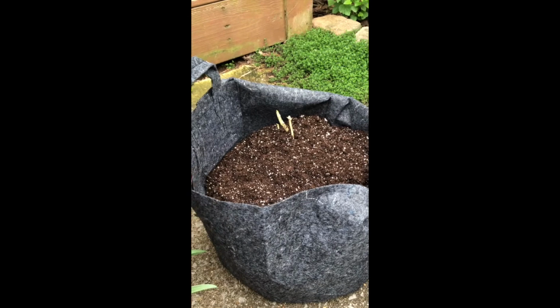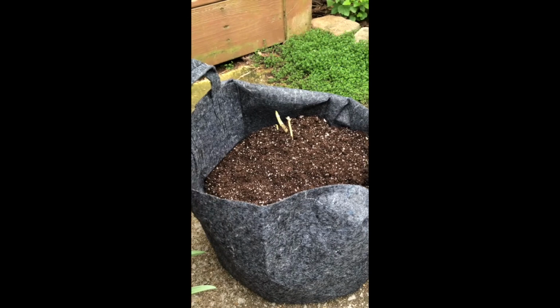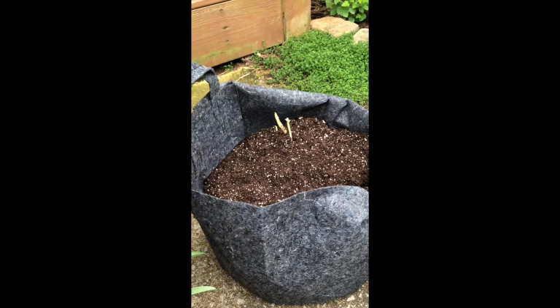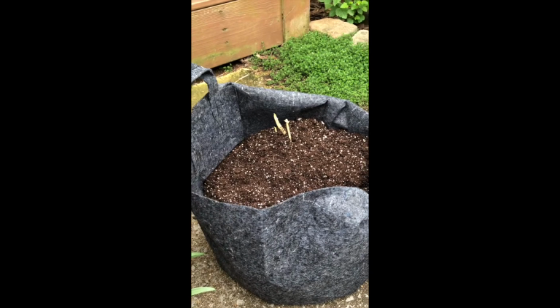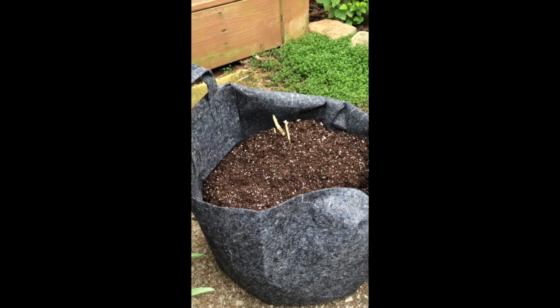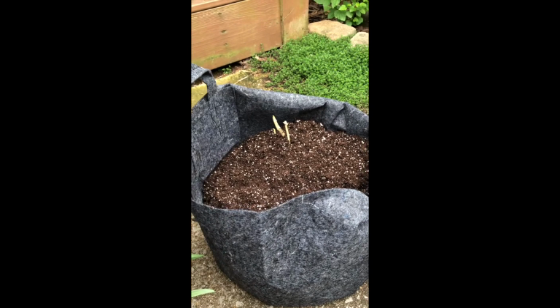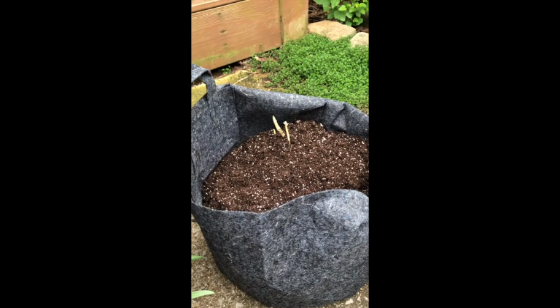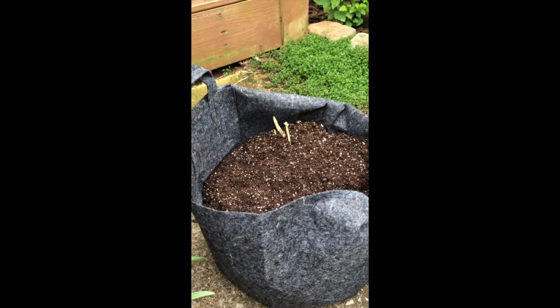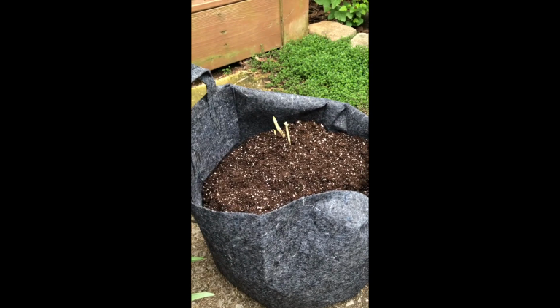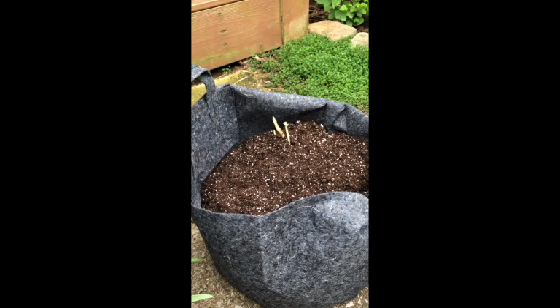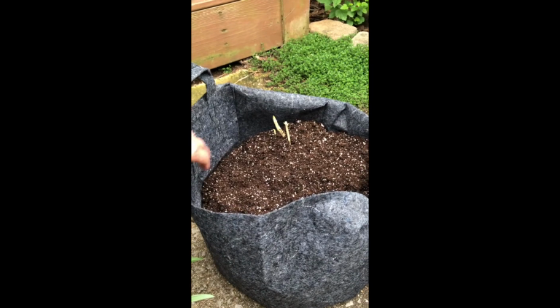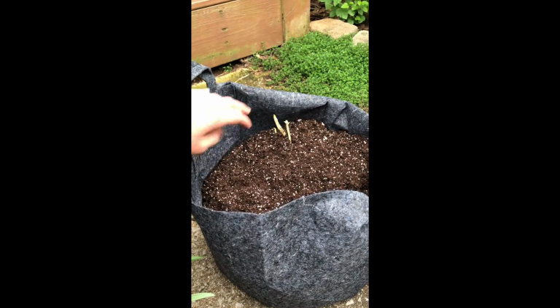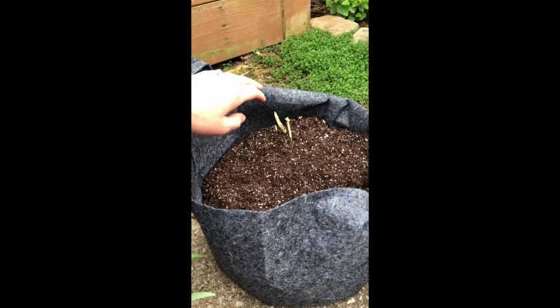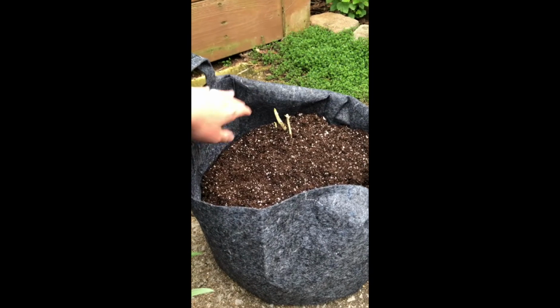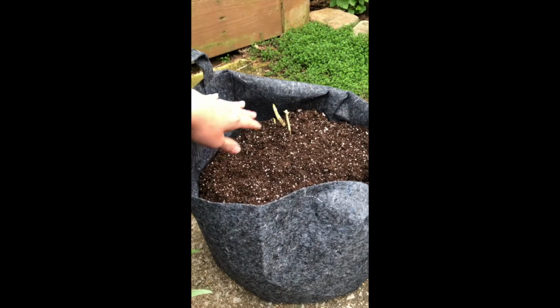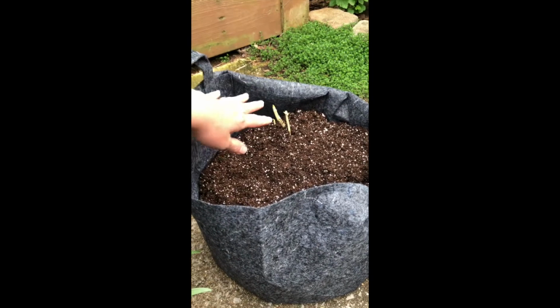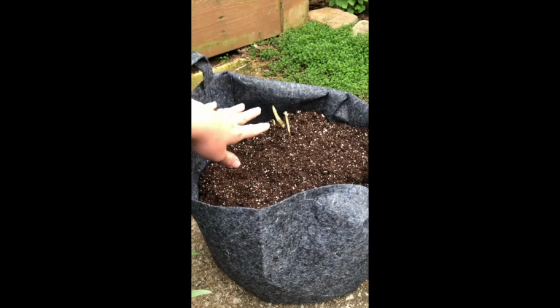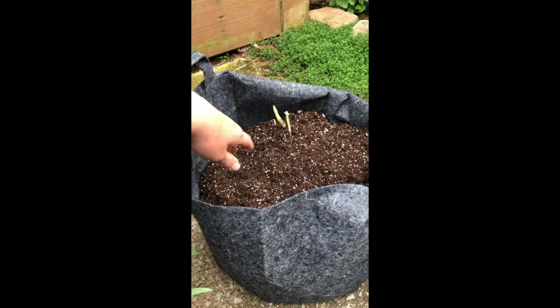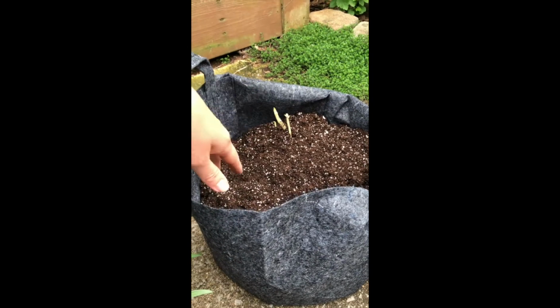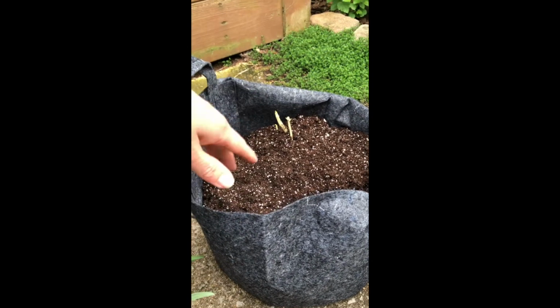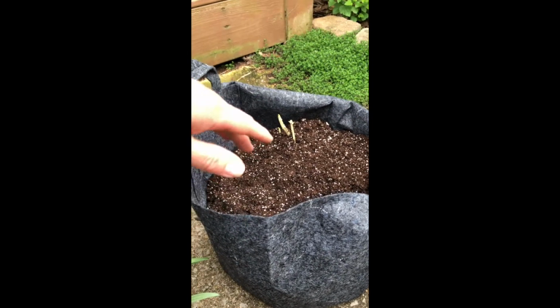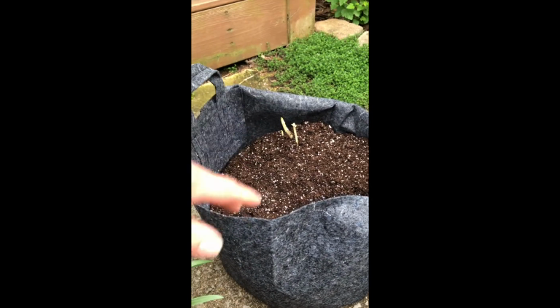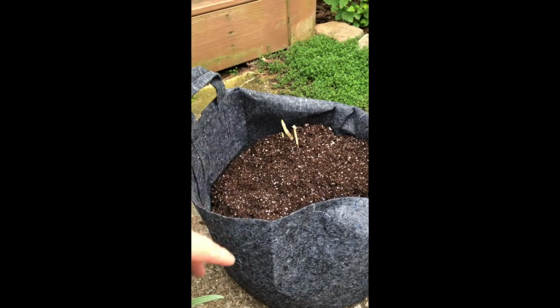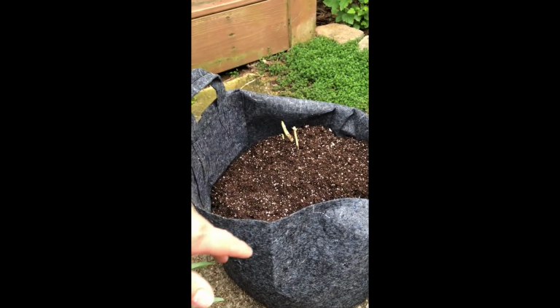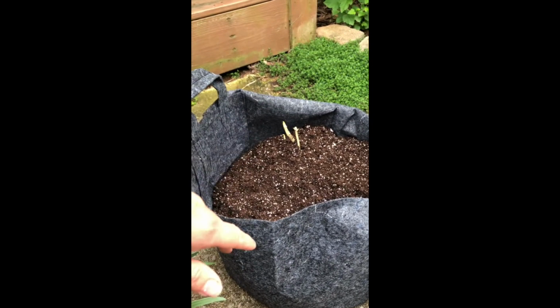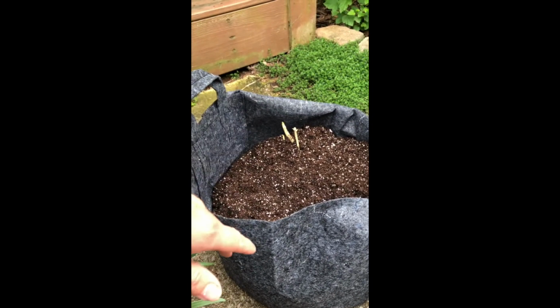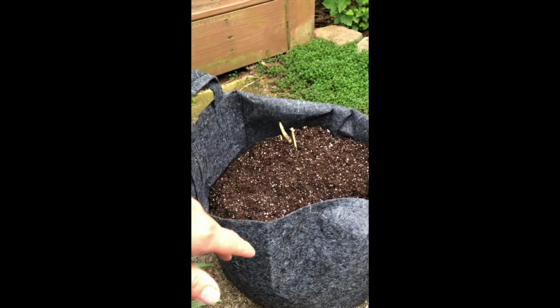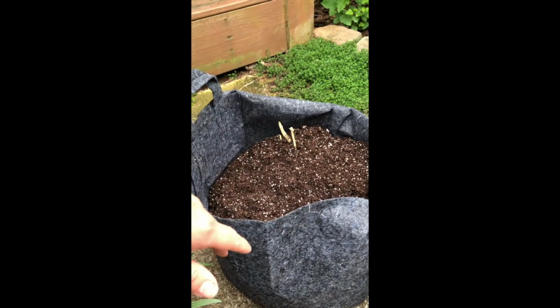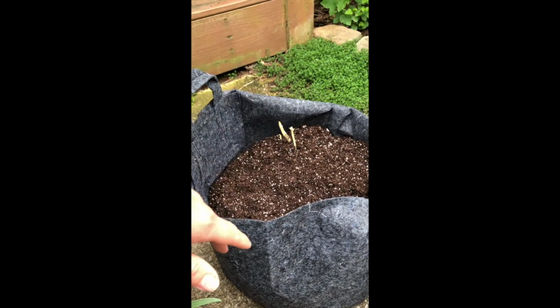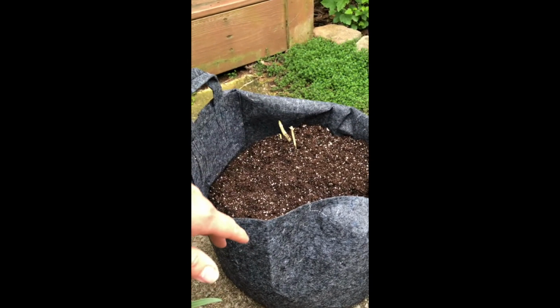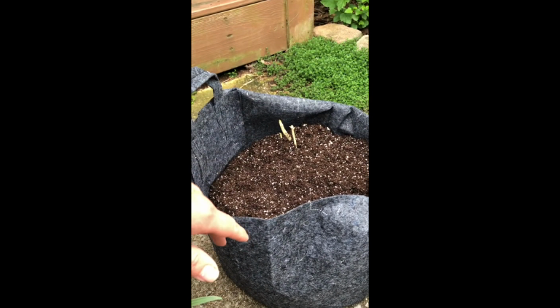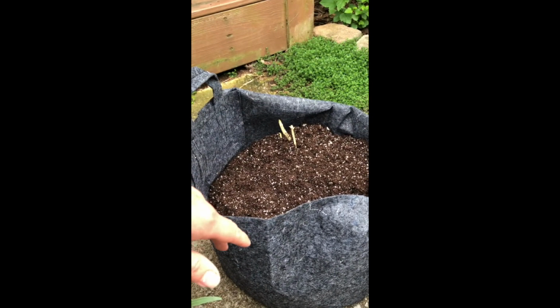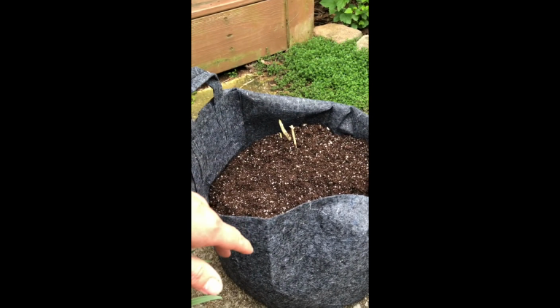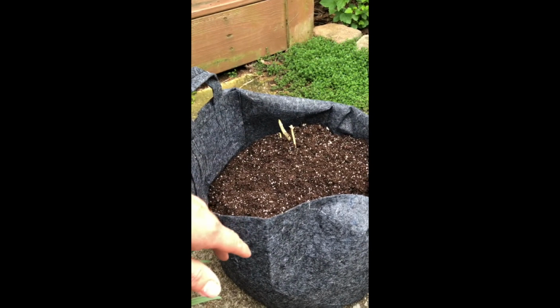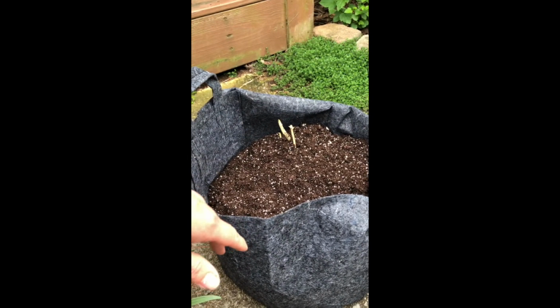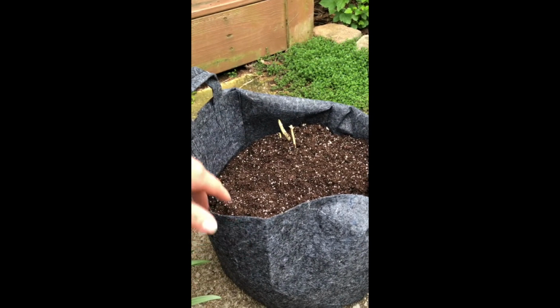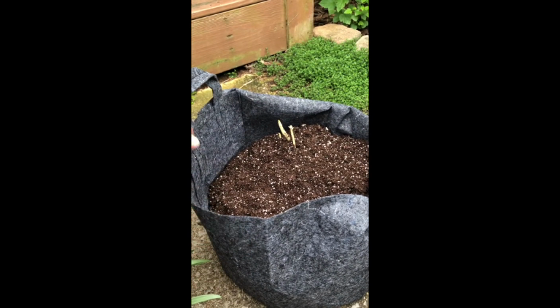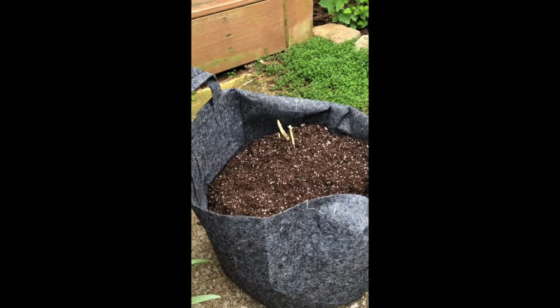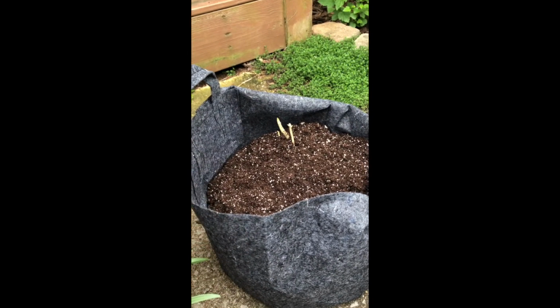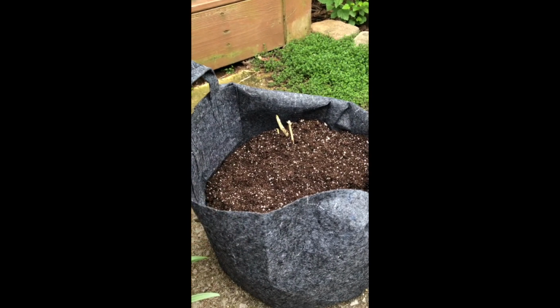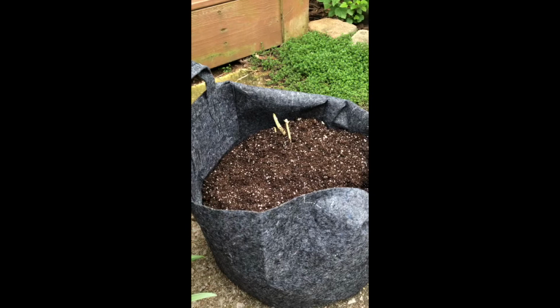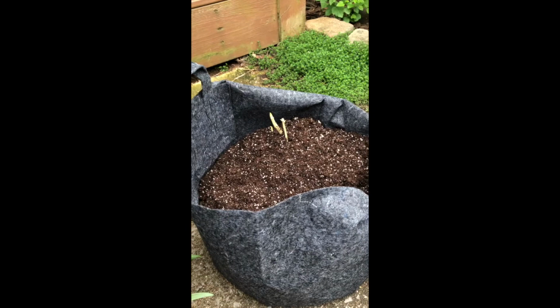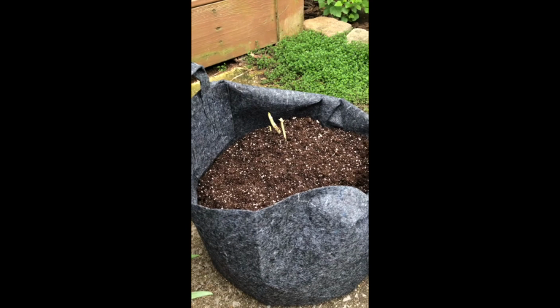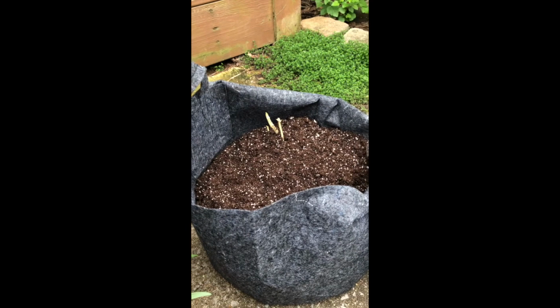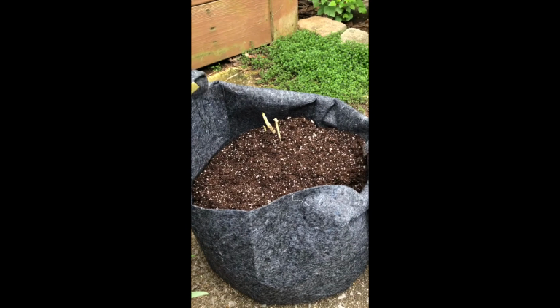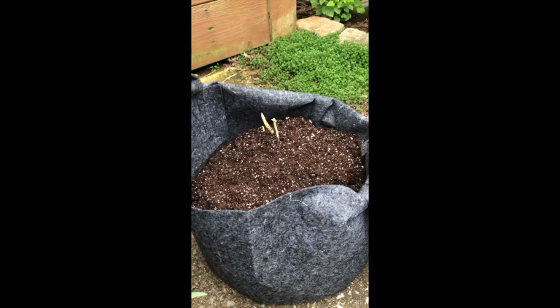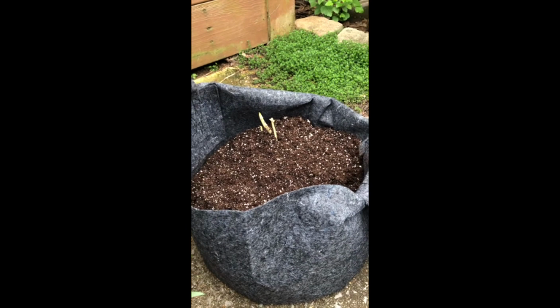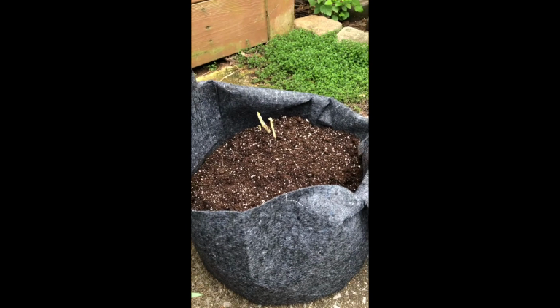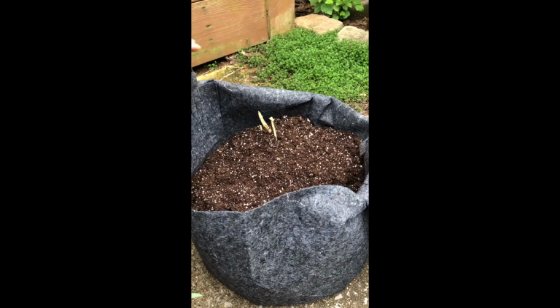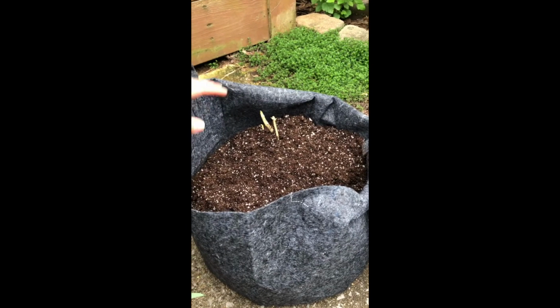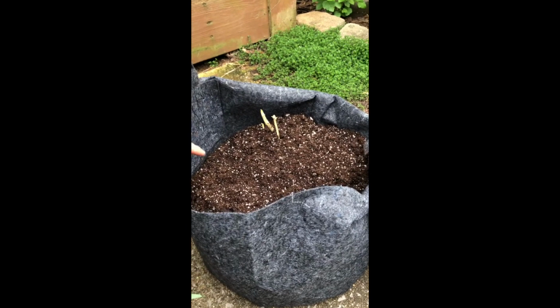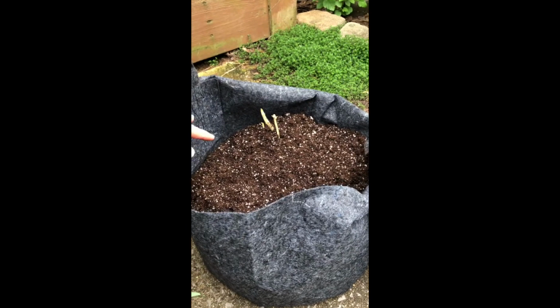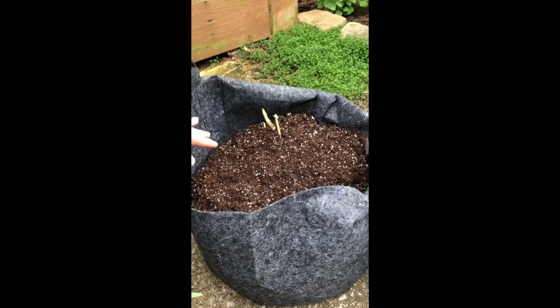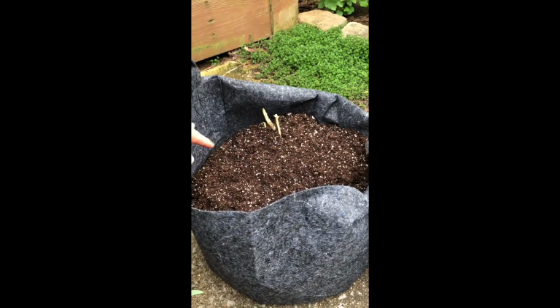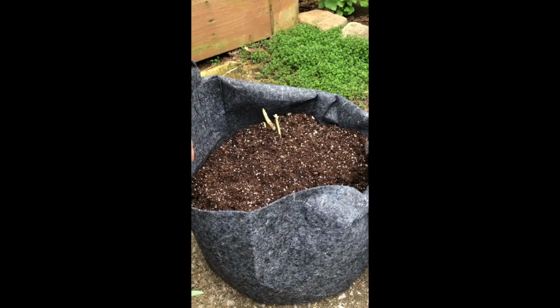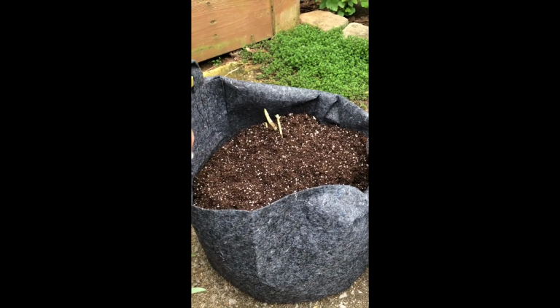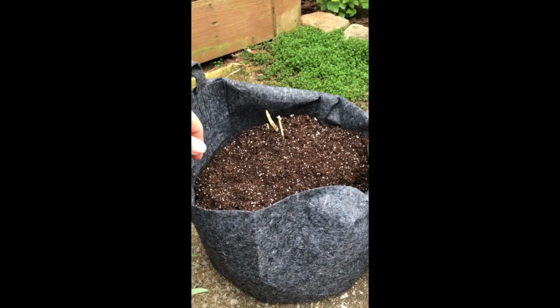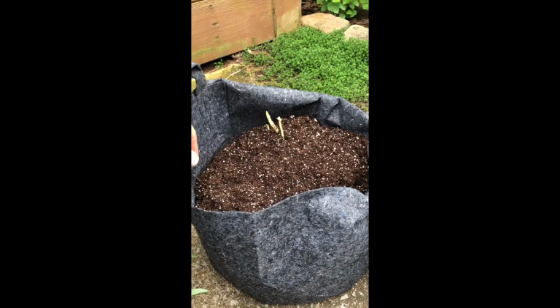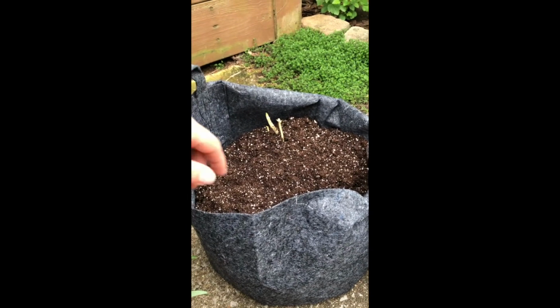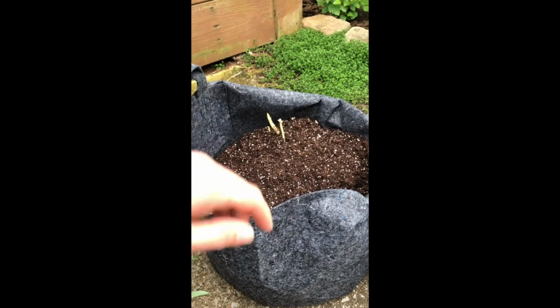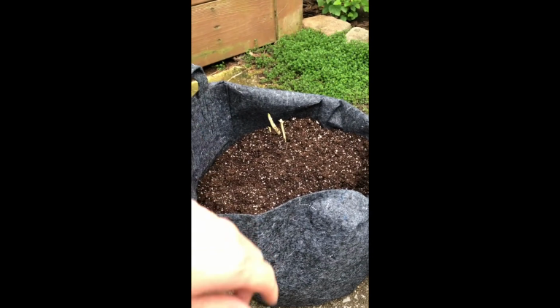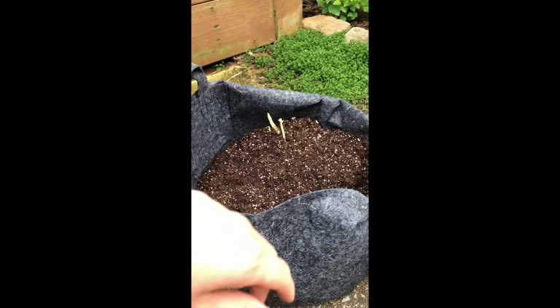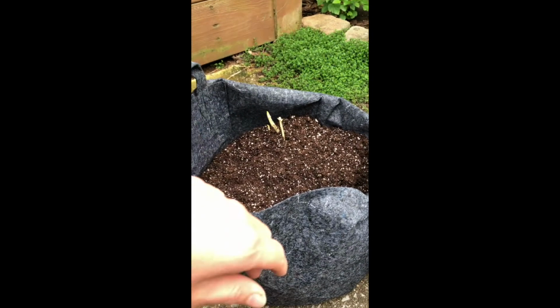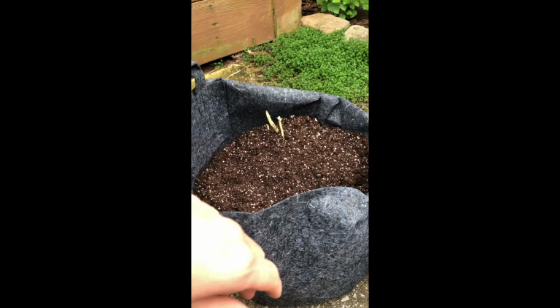I'm going to let these potatoes green up, and when it's time to add more soil, we'll be back.